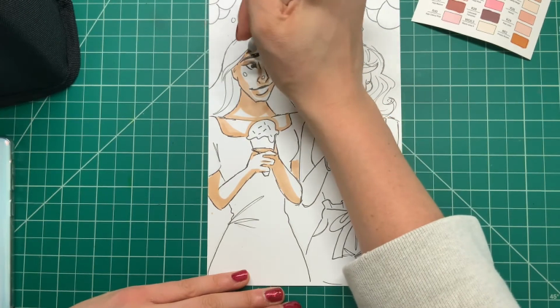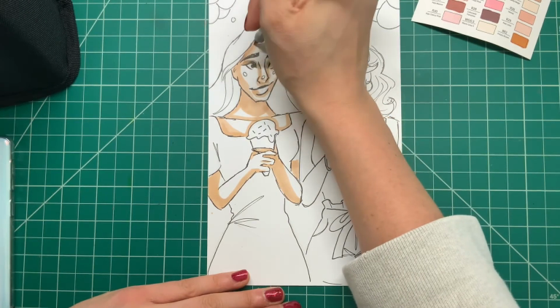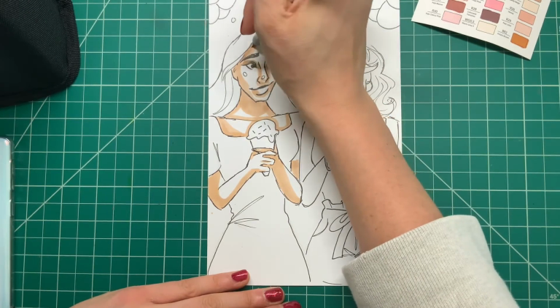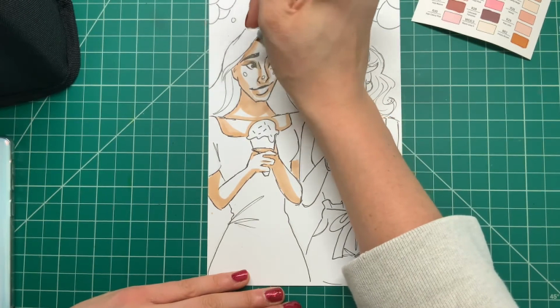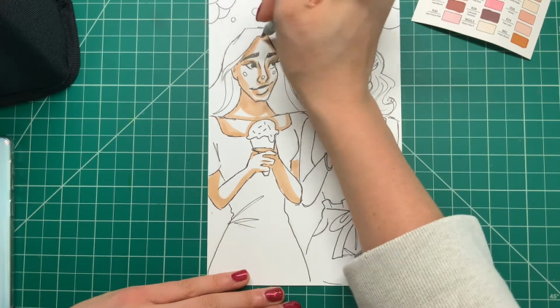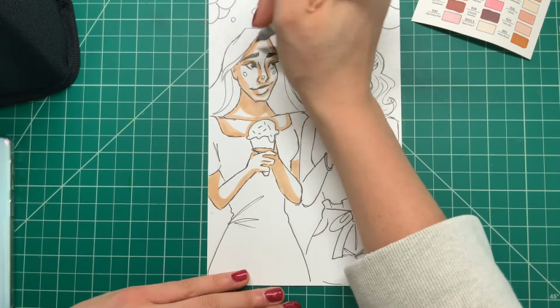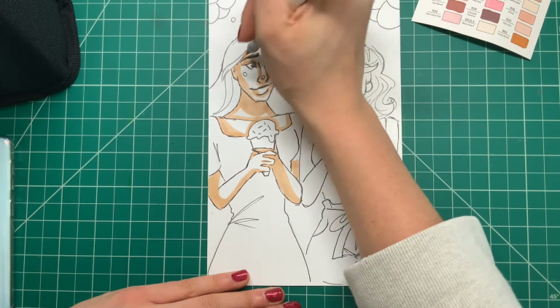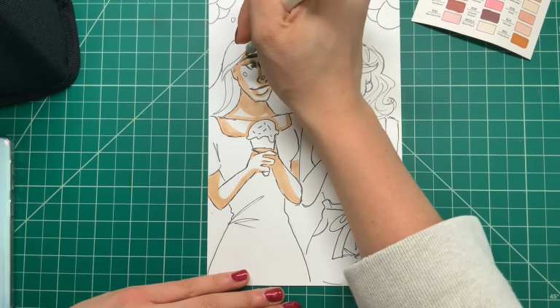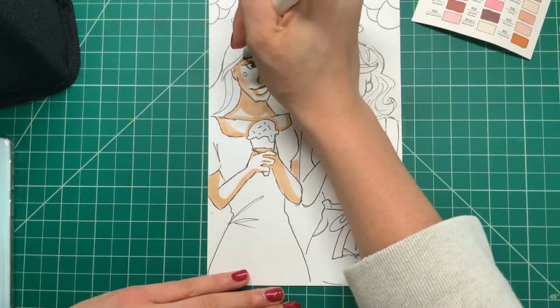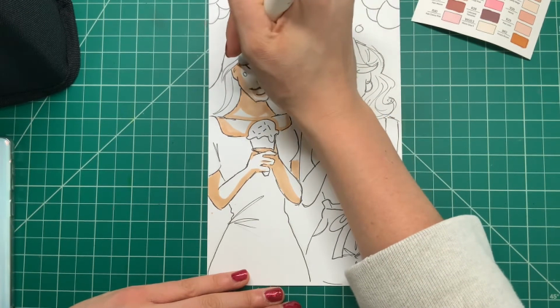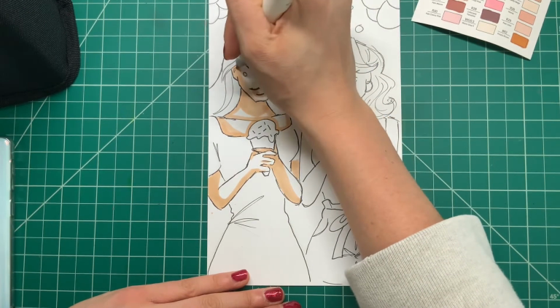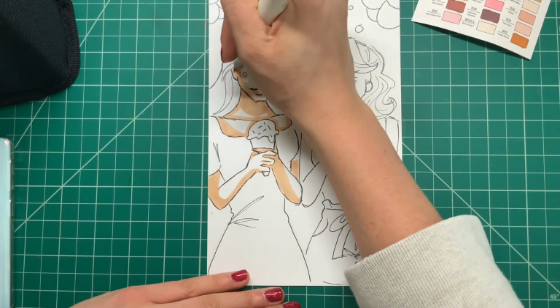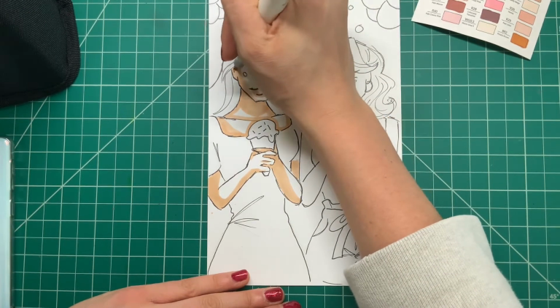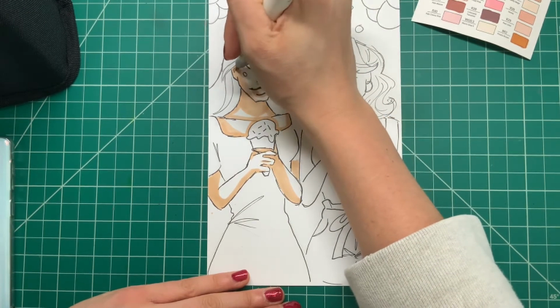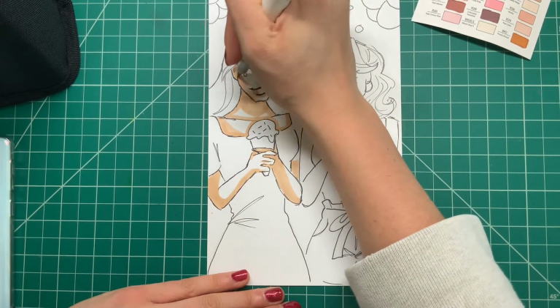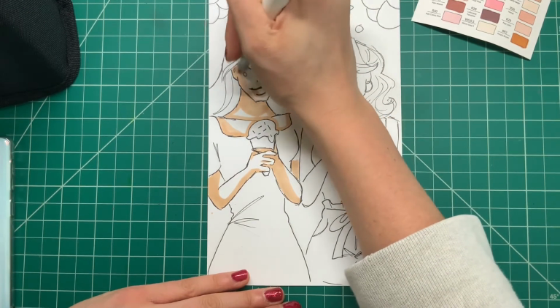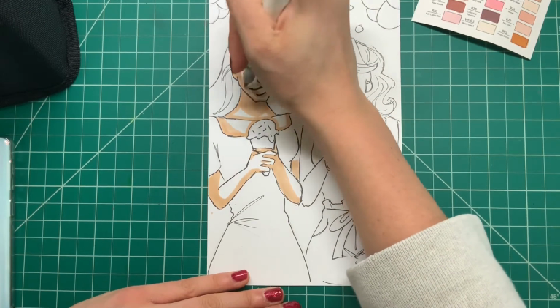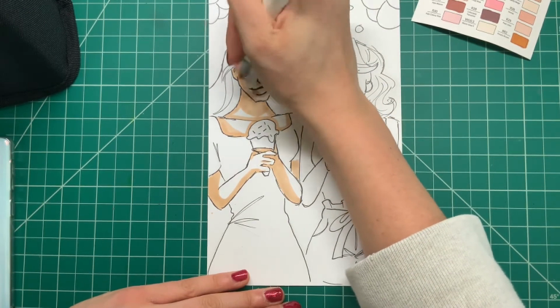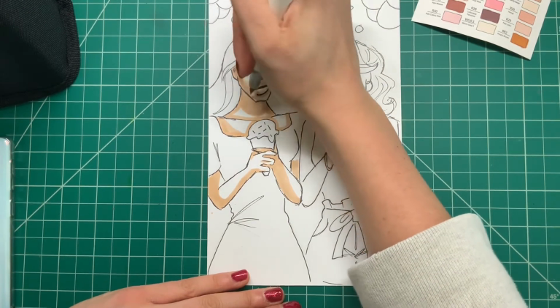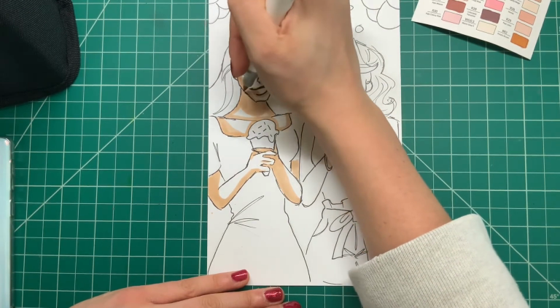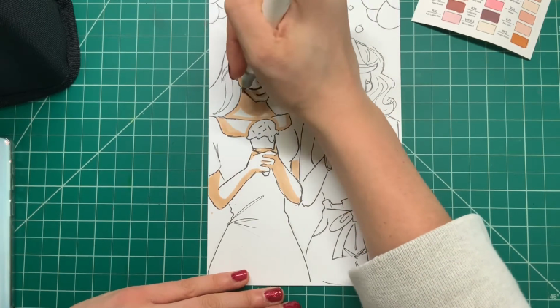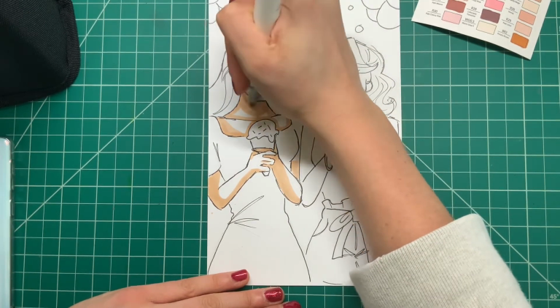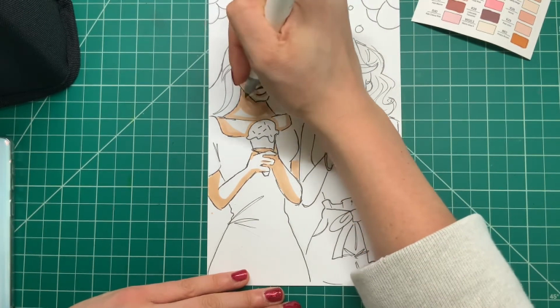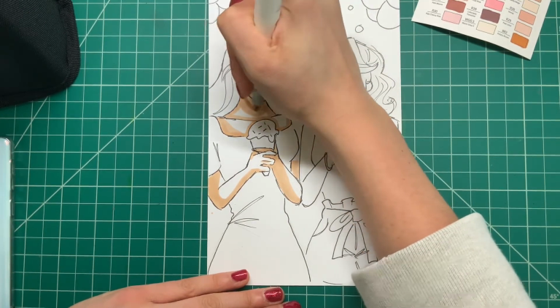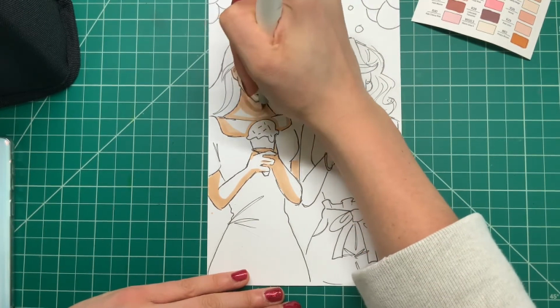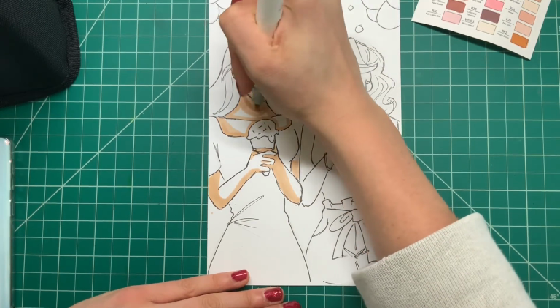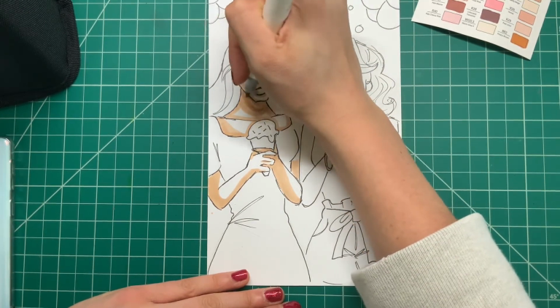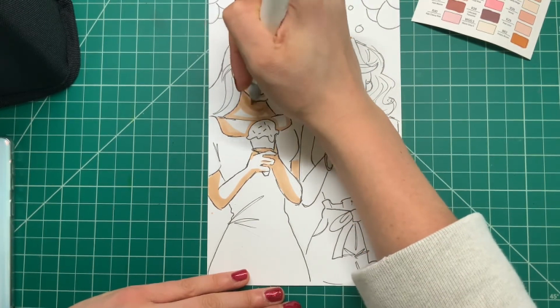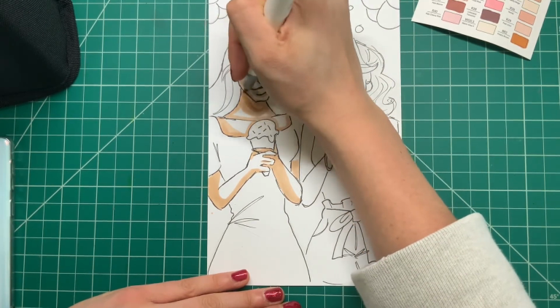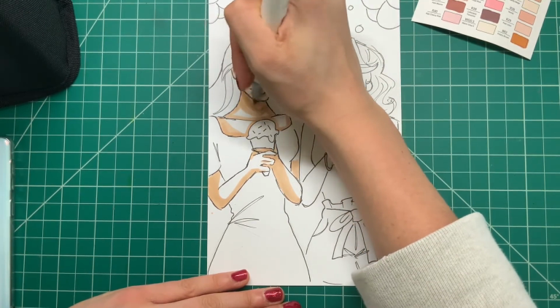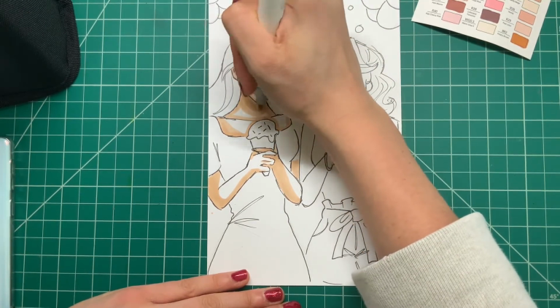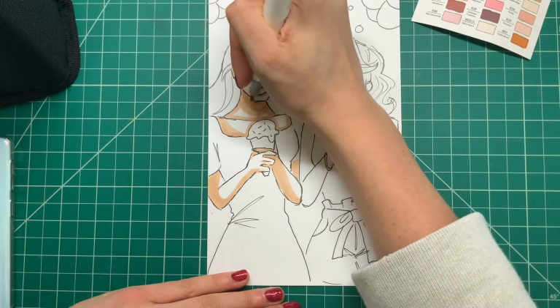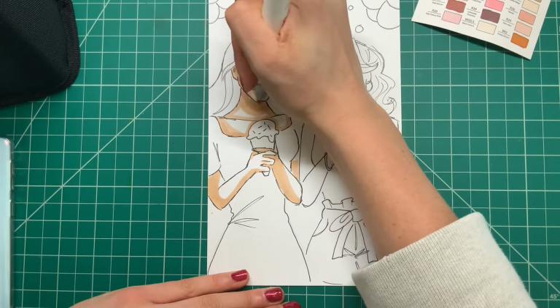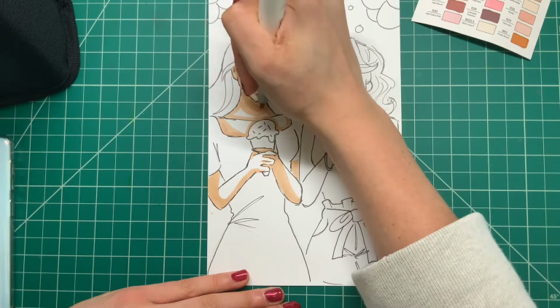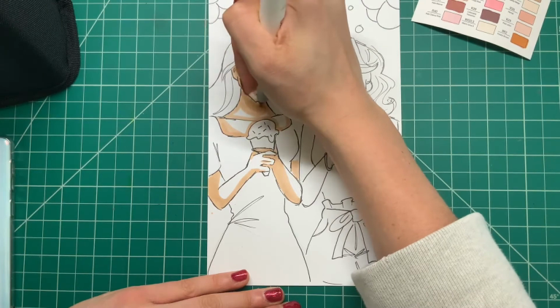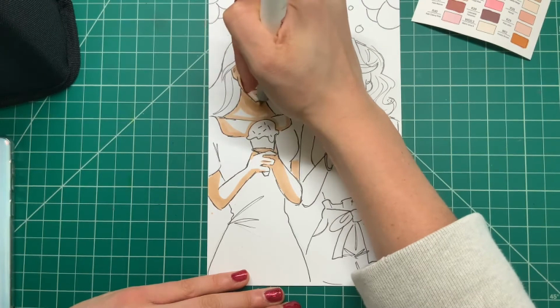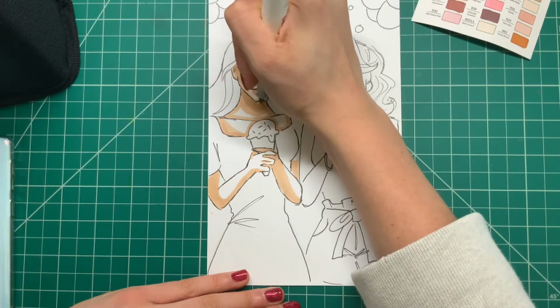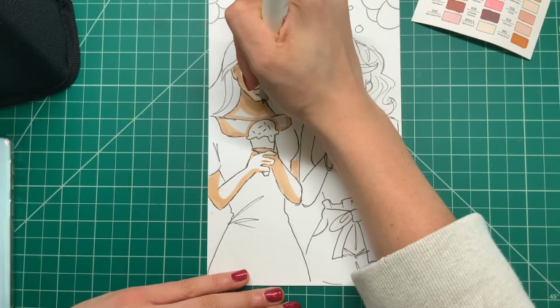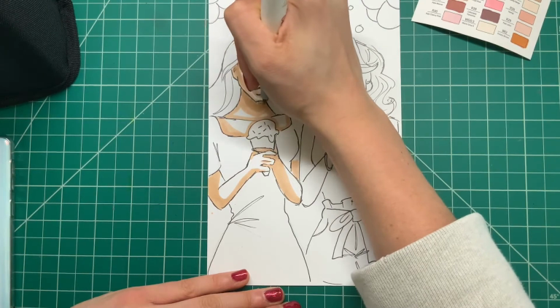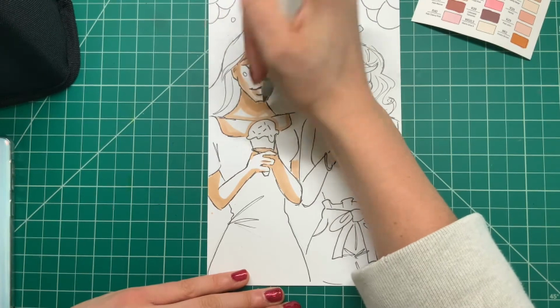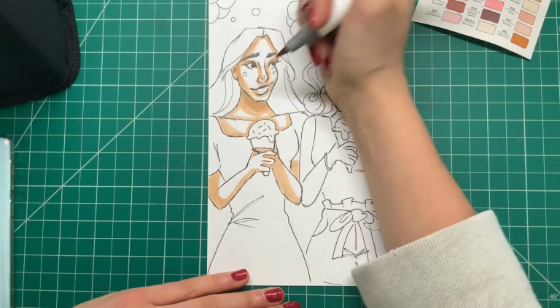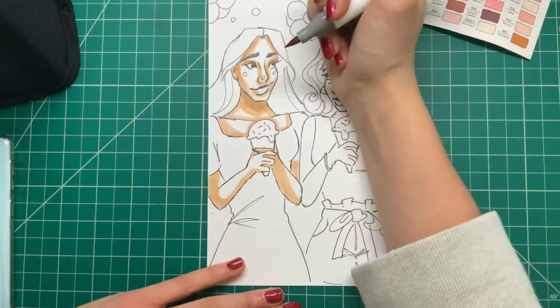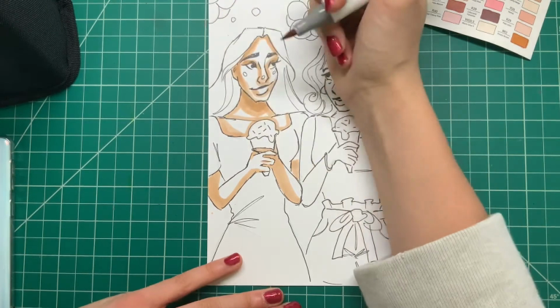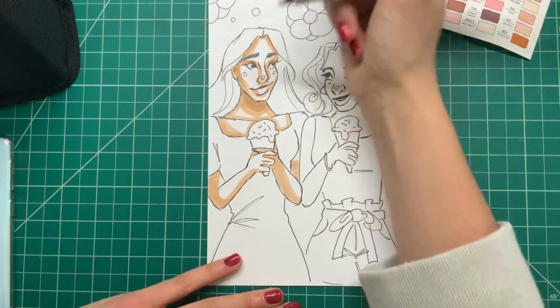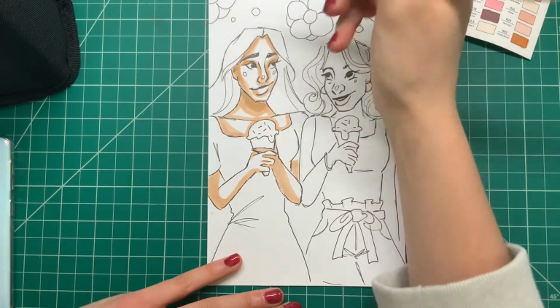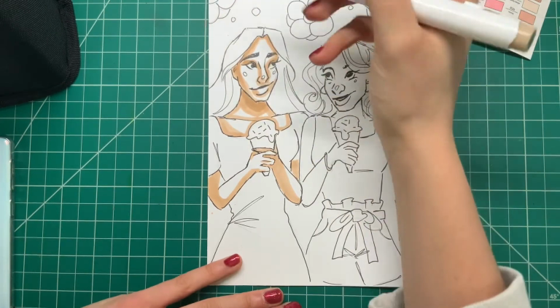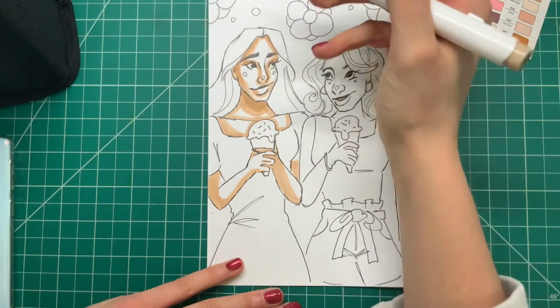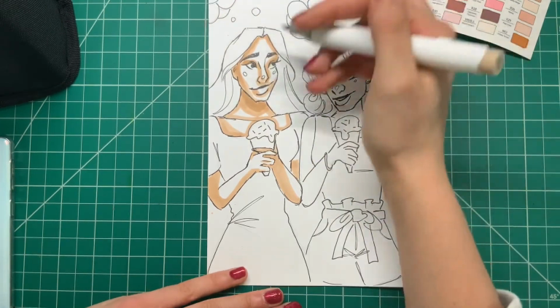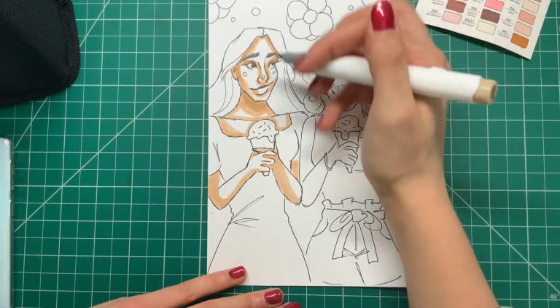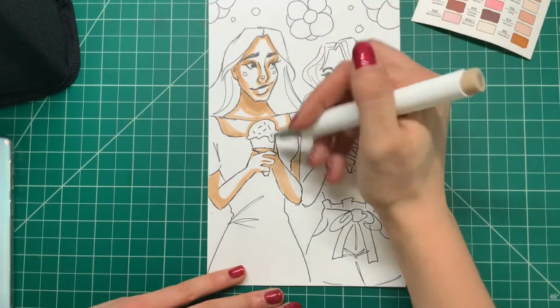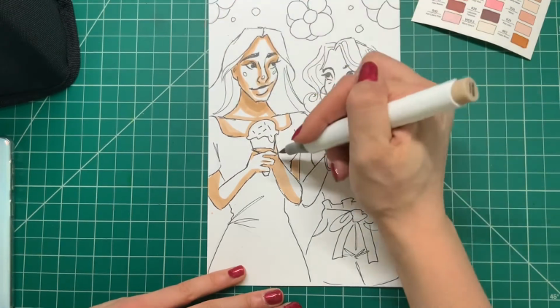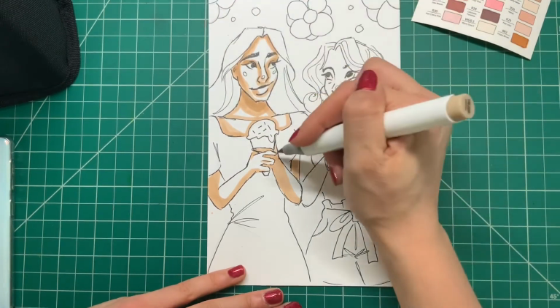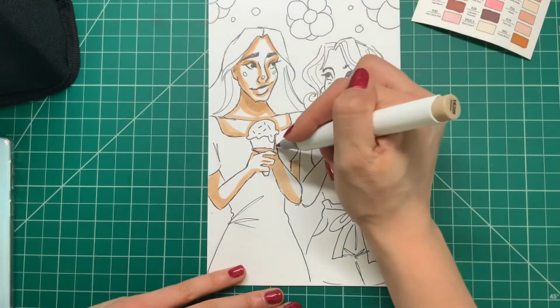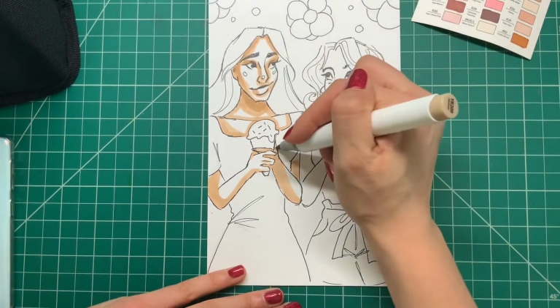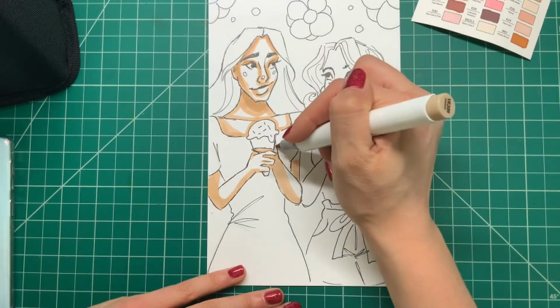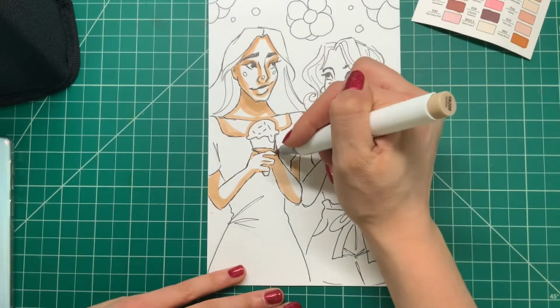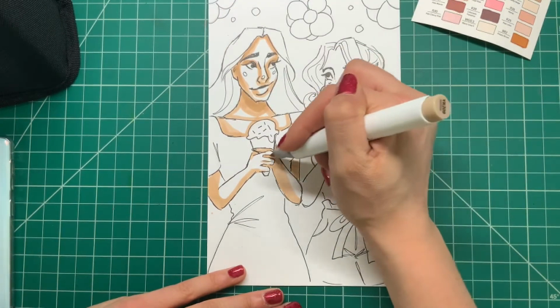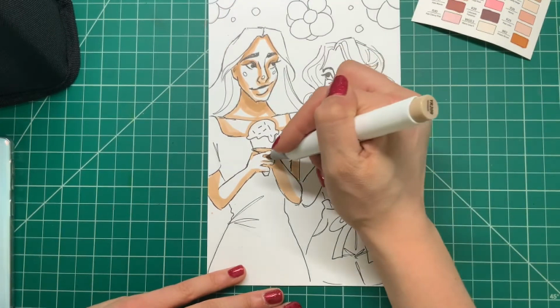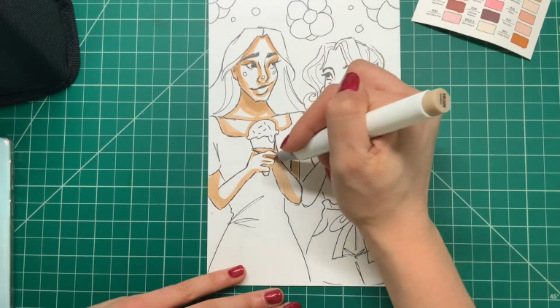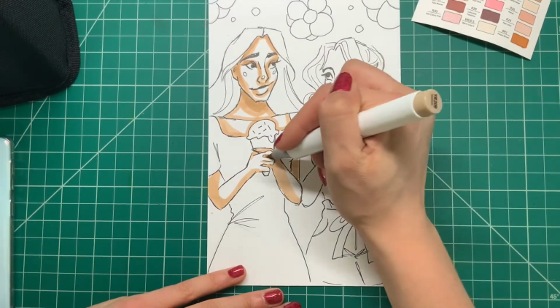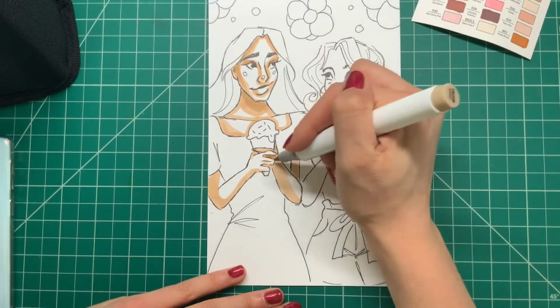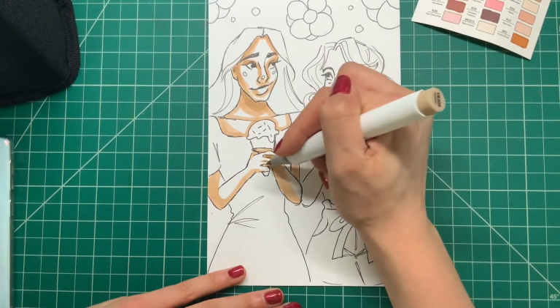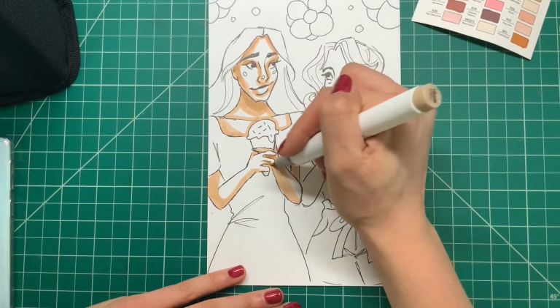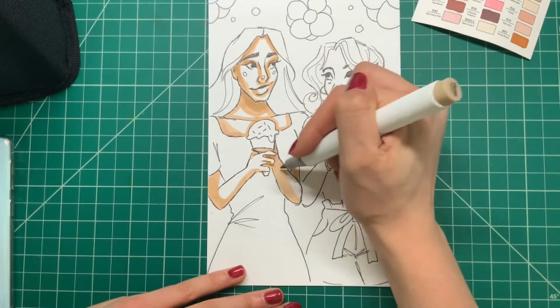Now I'm going in with something a little bit darker to create some more shadows — pretty much just where I was just working, but not covering the entire area as you can see. And these markers really blend well together.